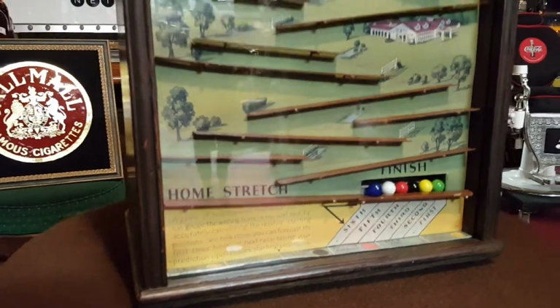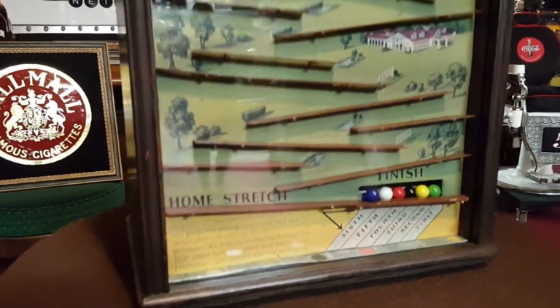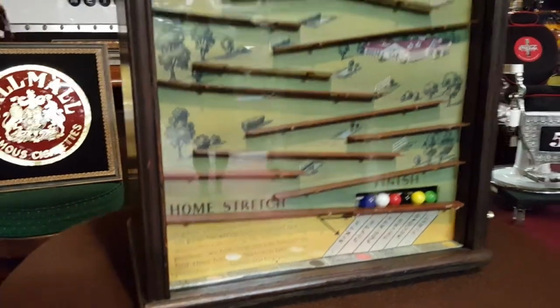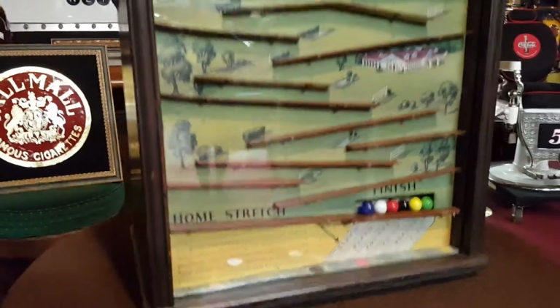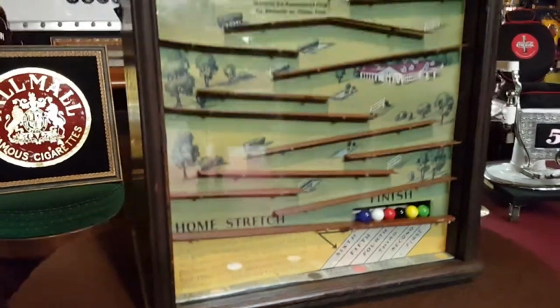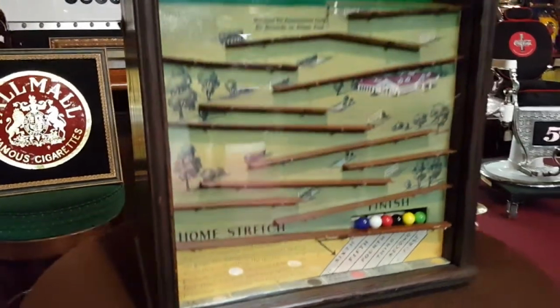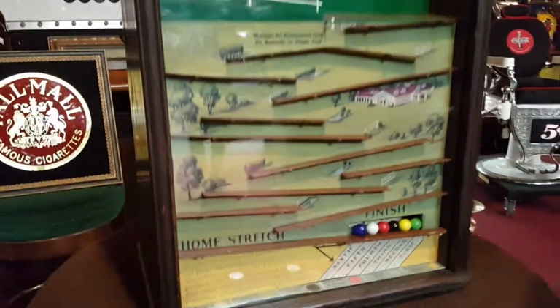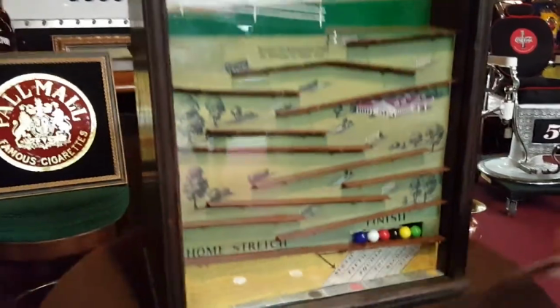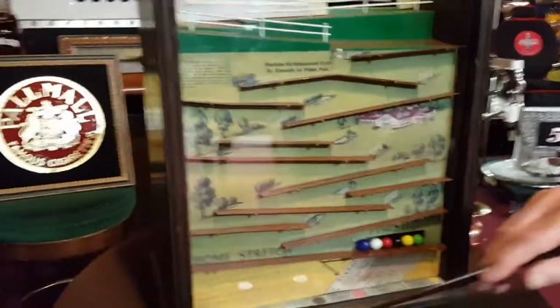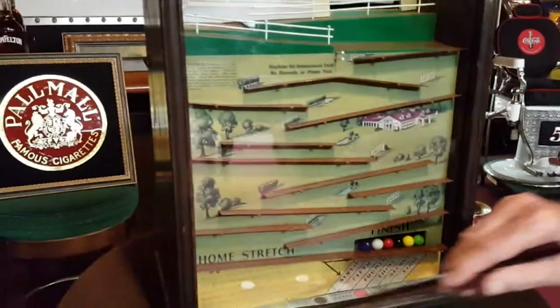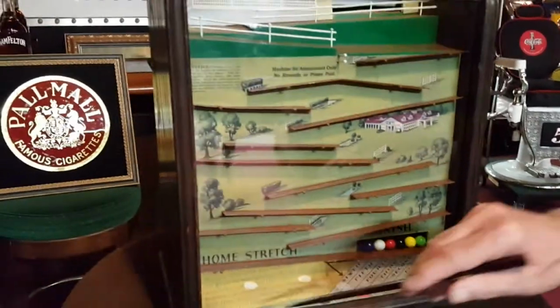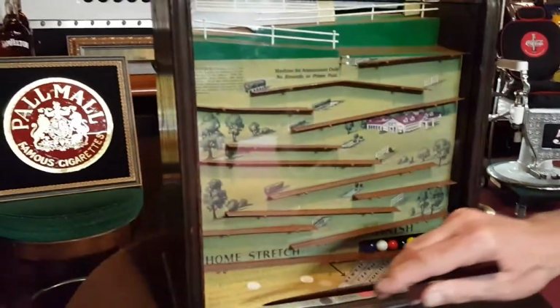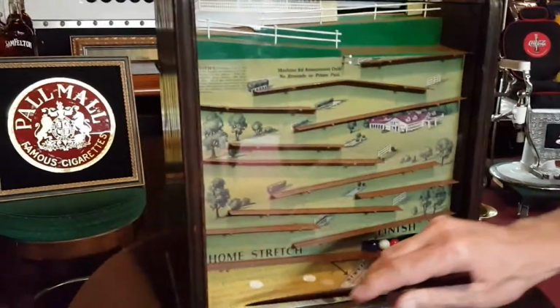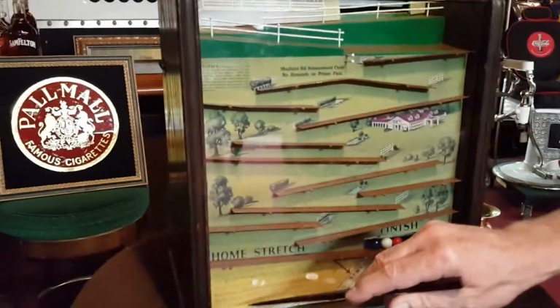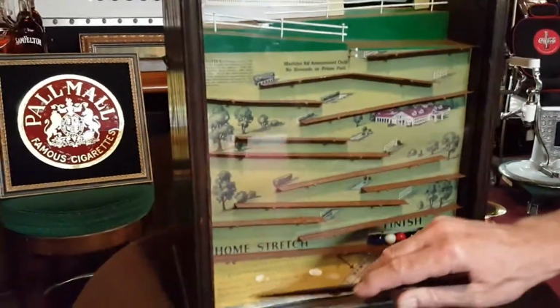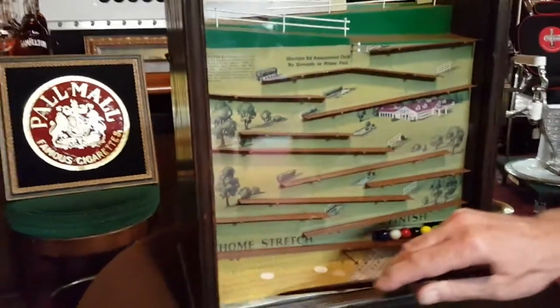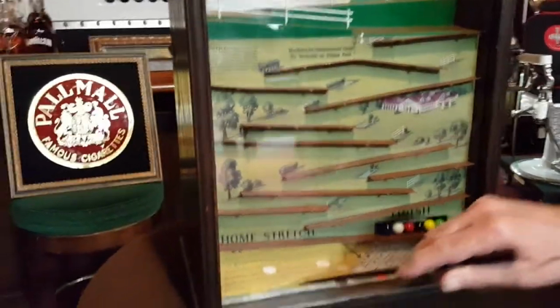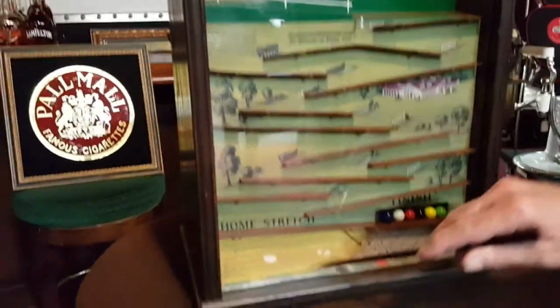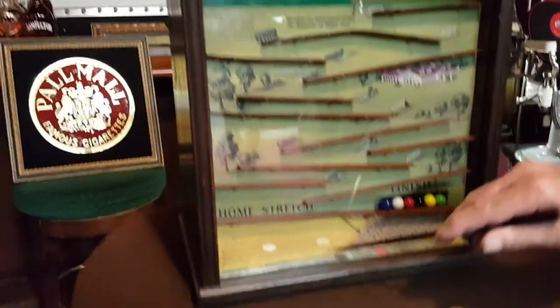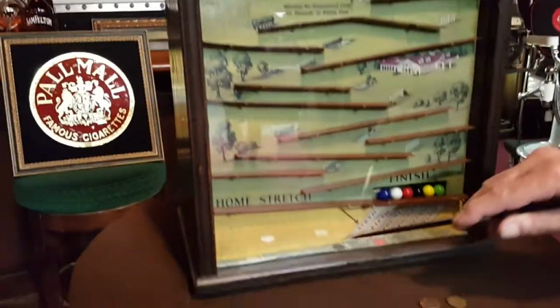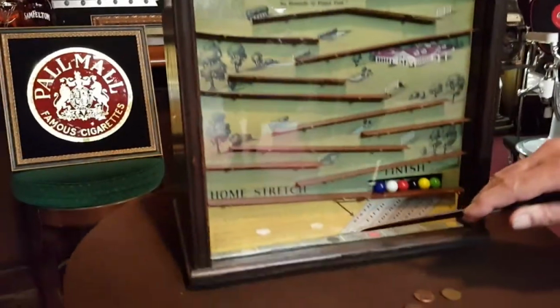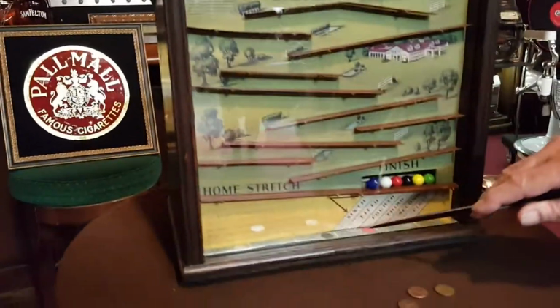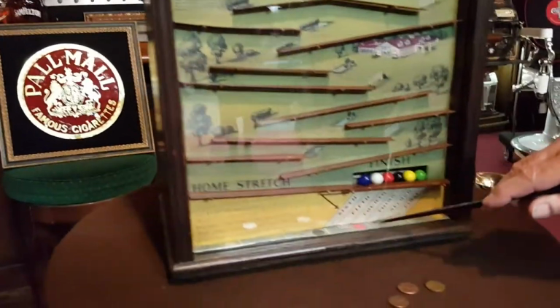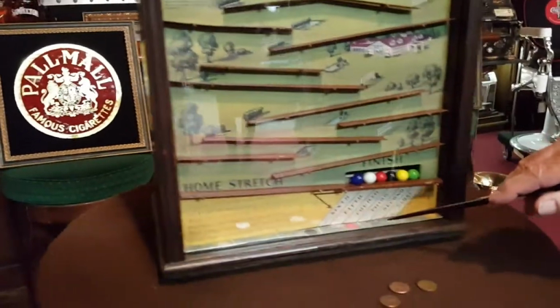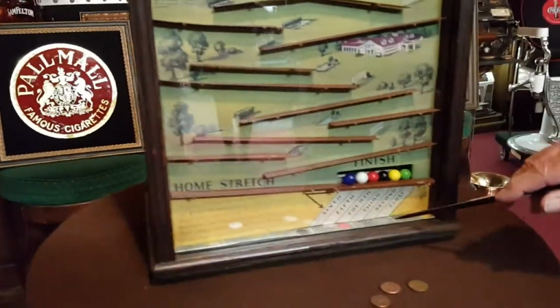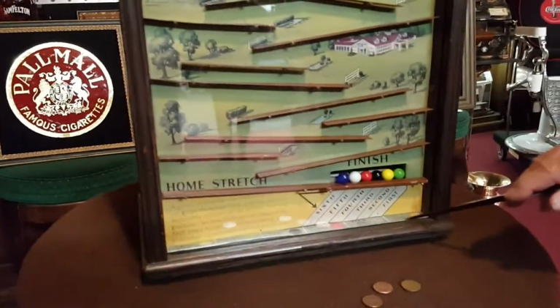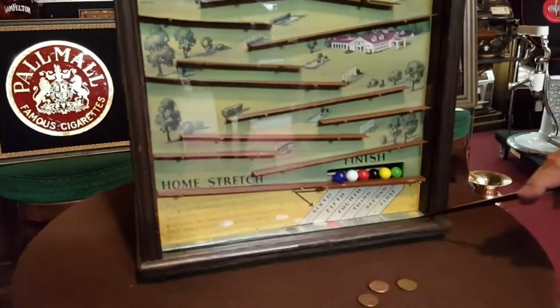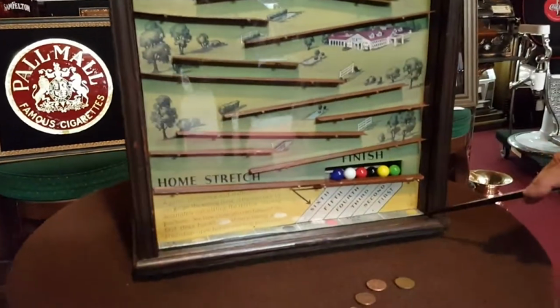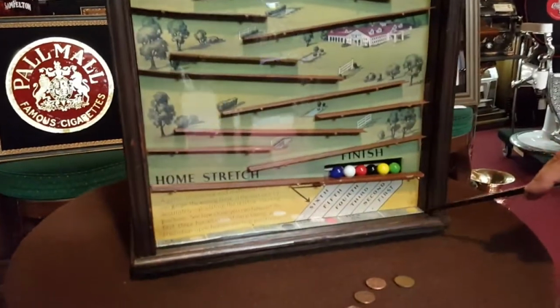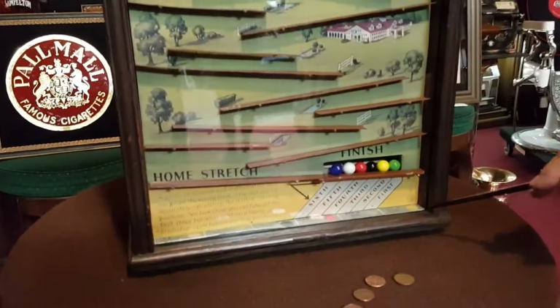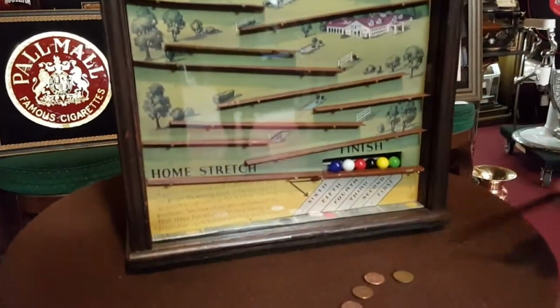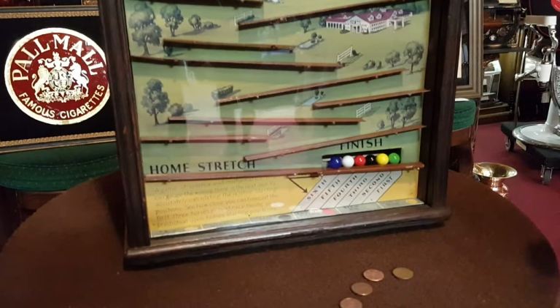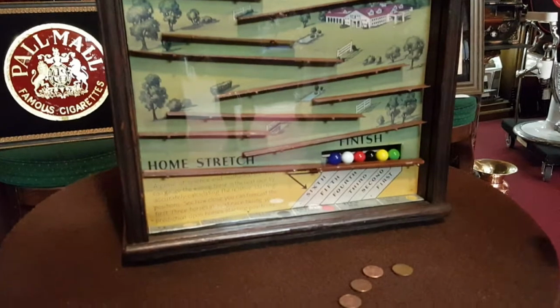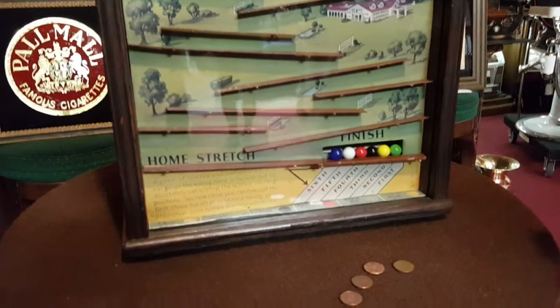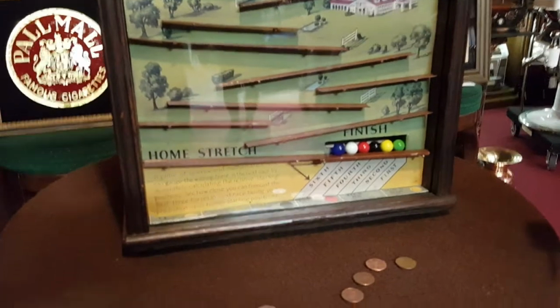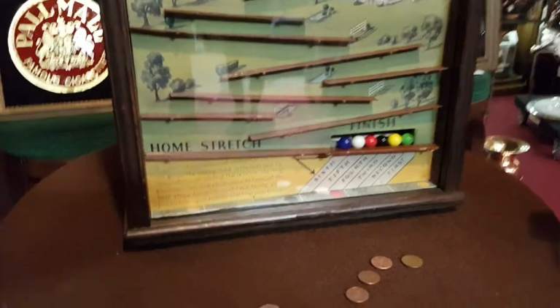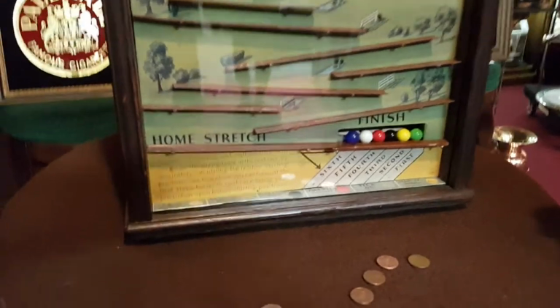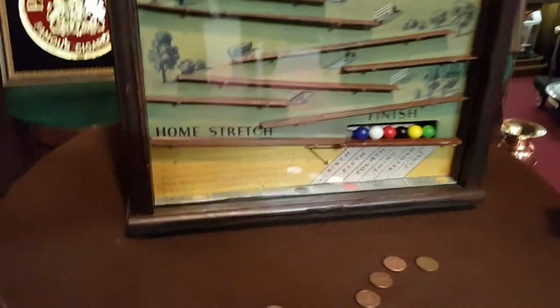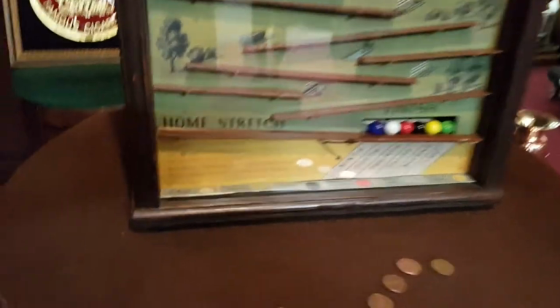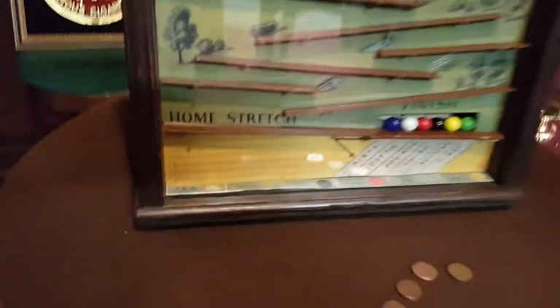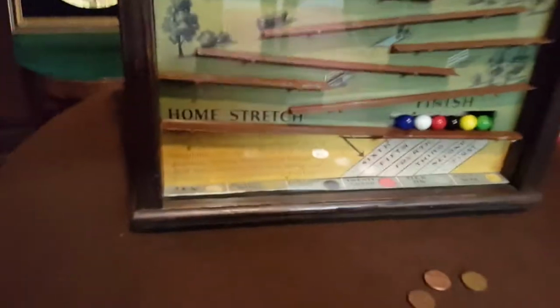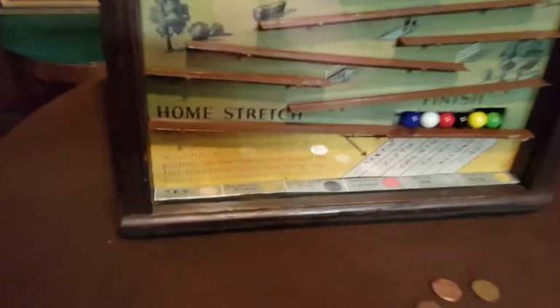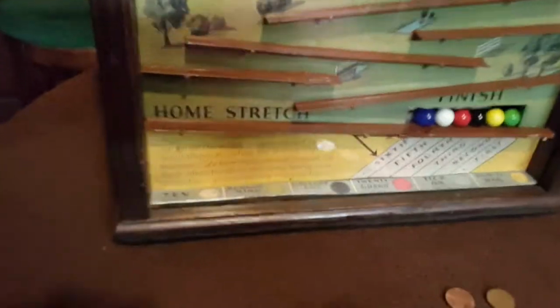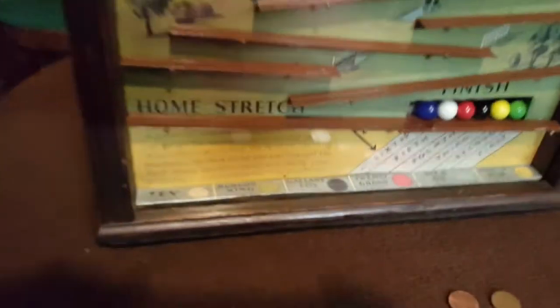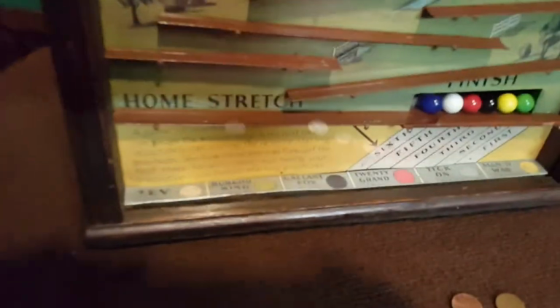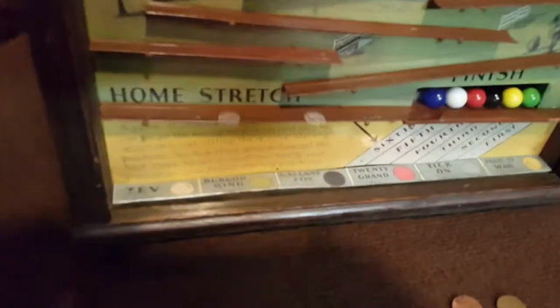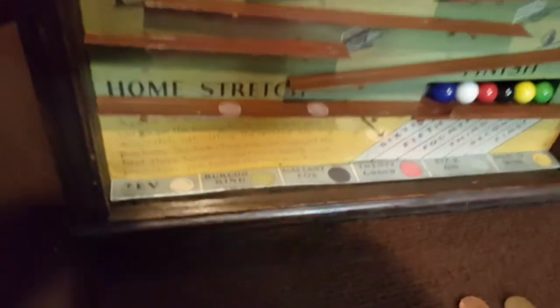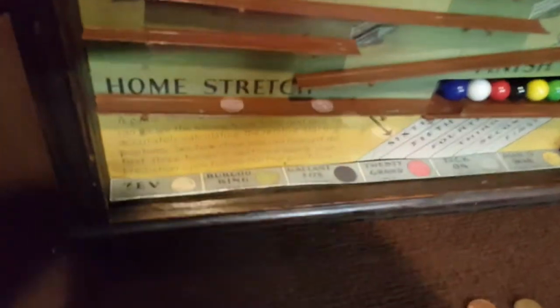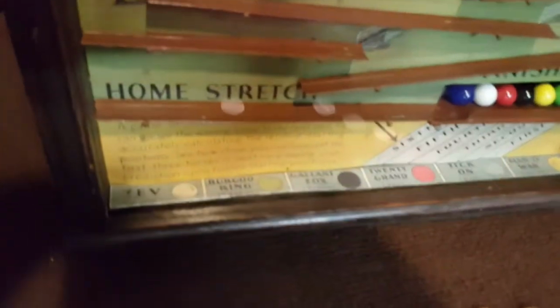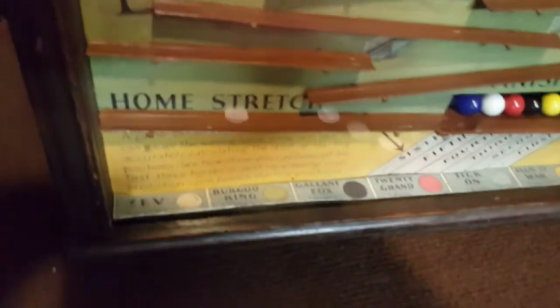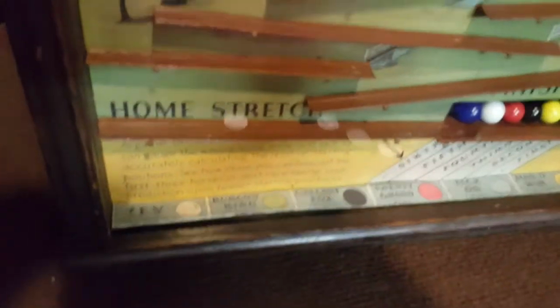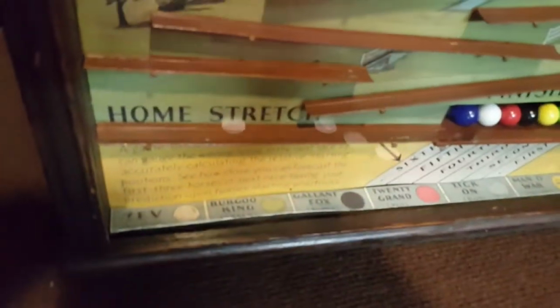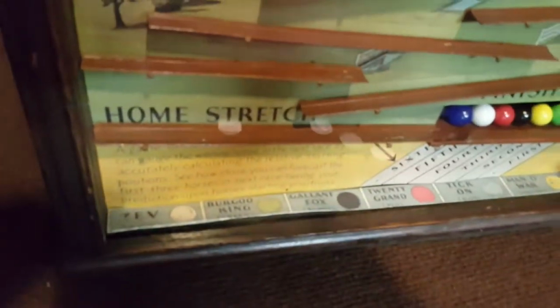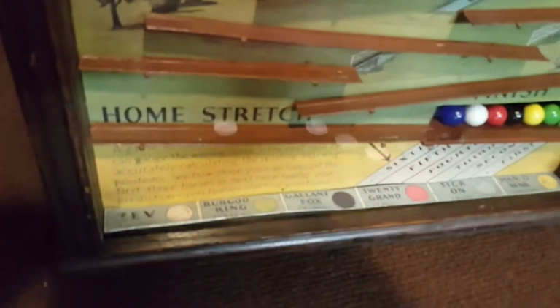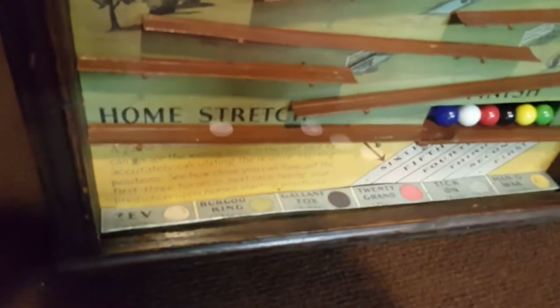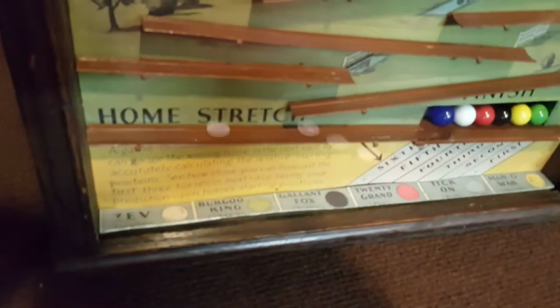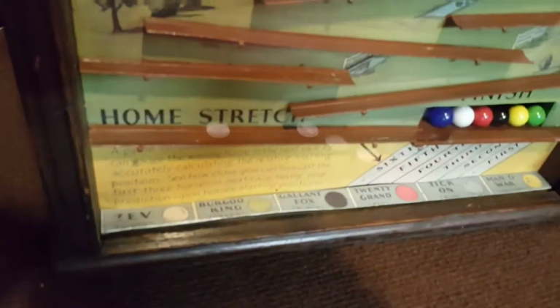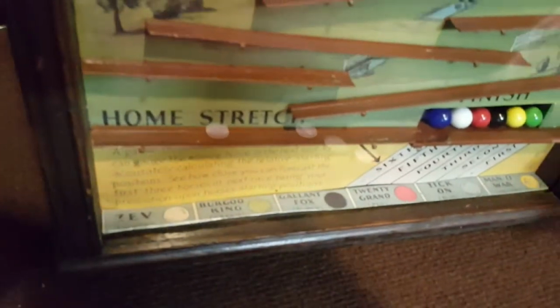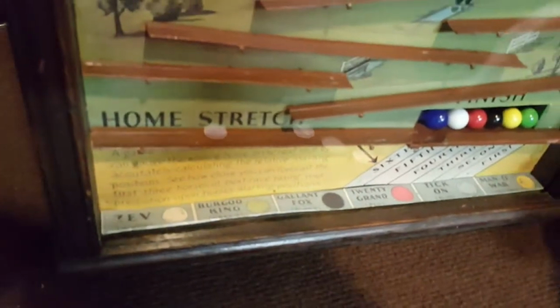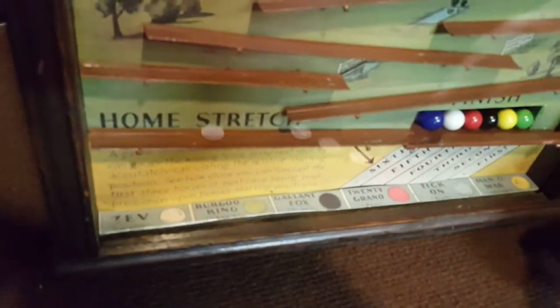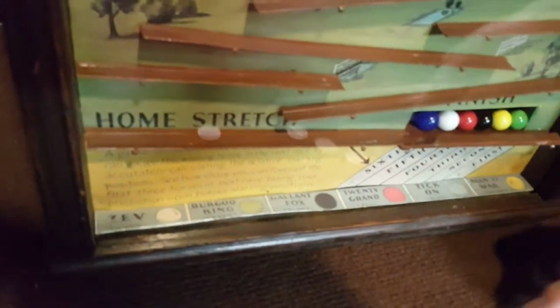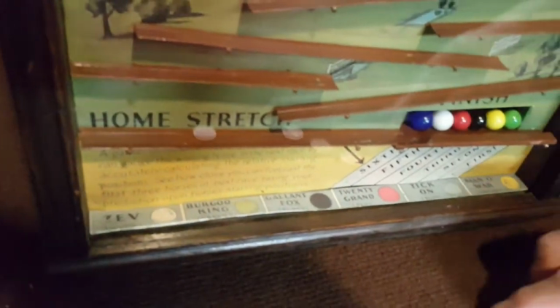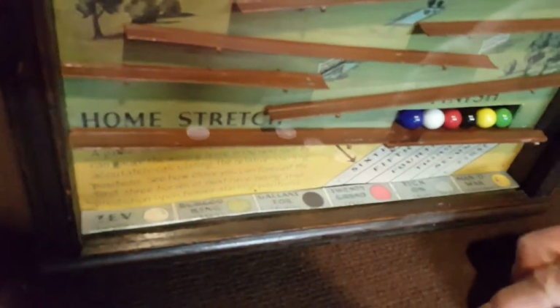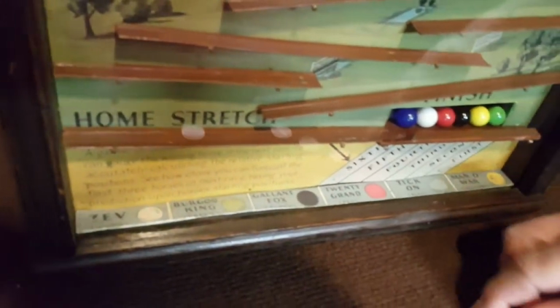As you see here, here's the color of the horses and they have given them names, which is very cool.